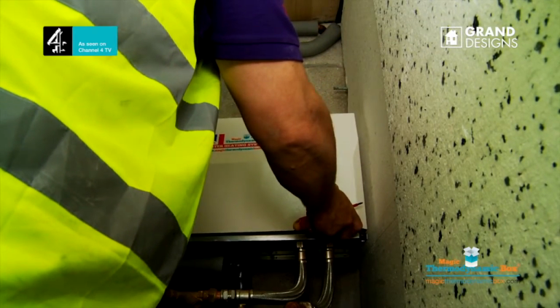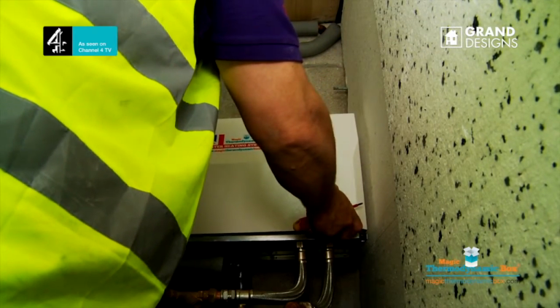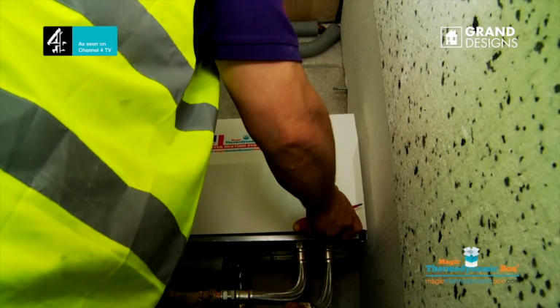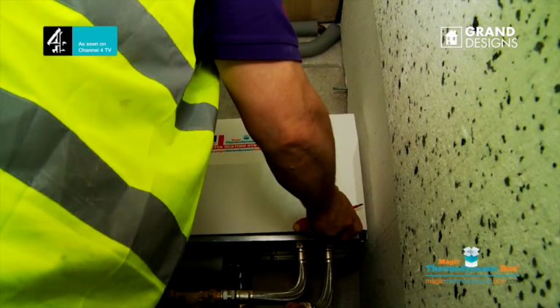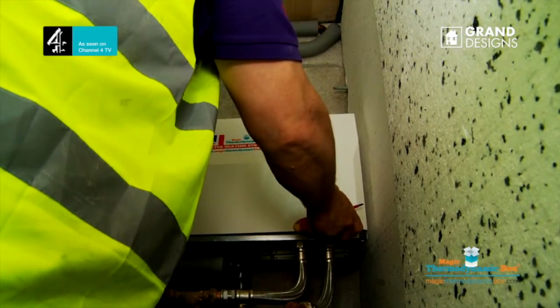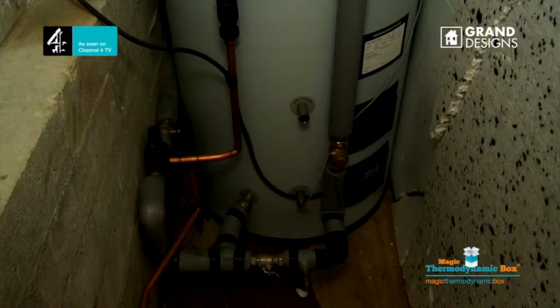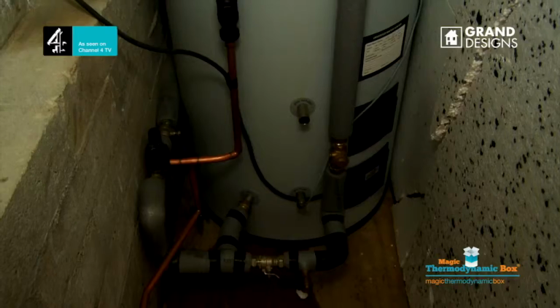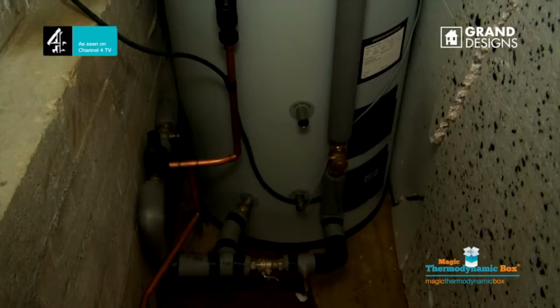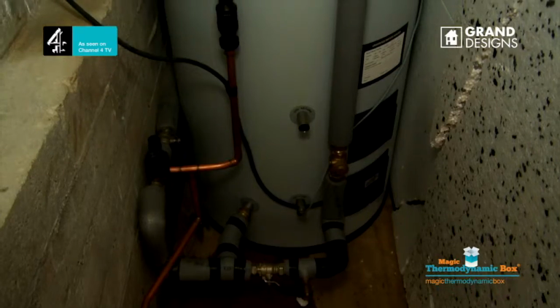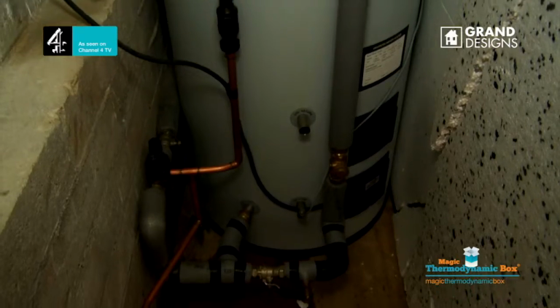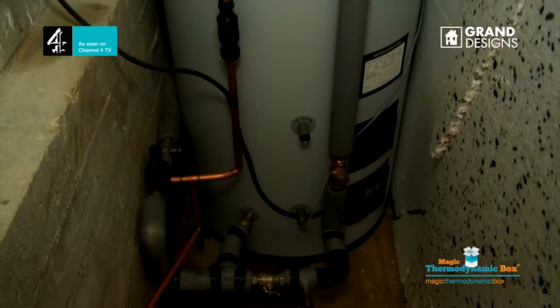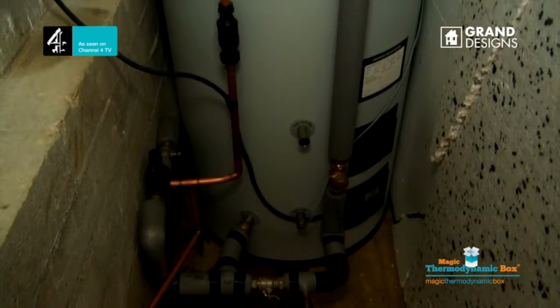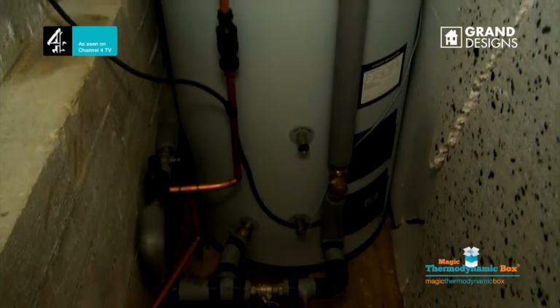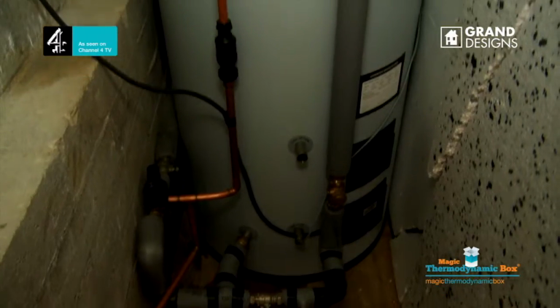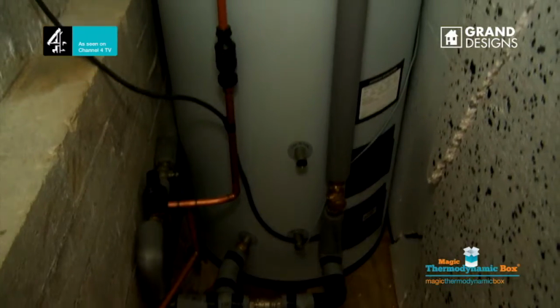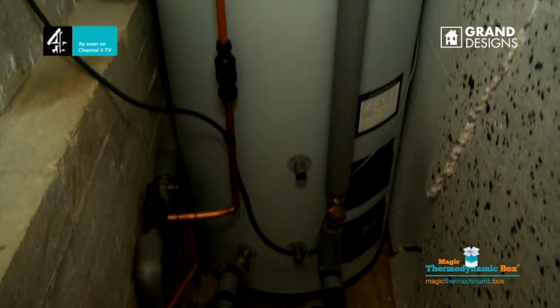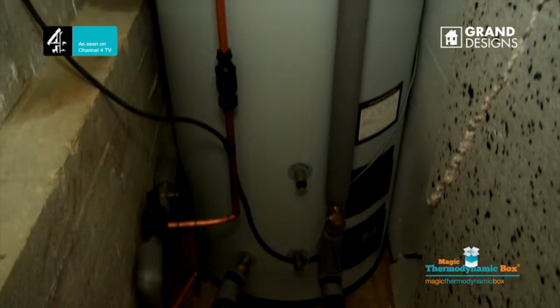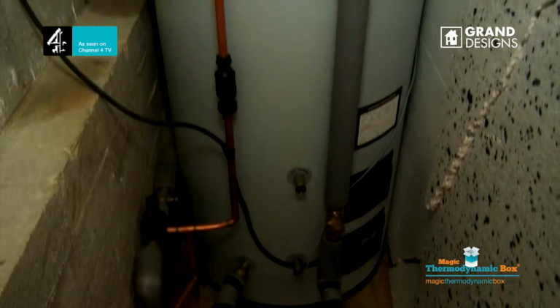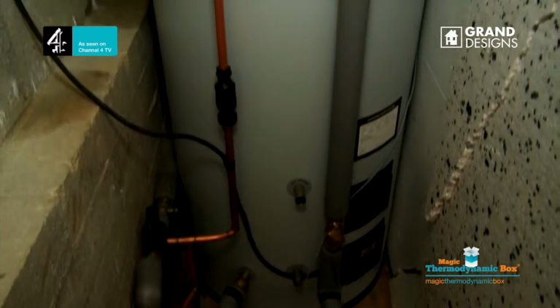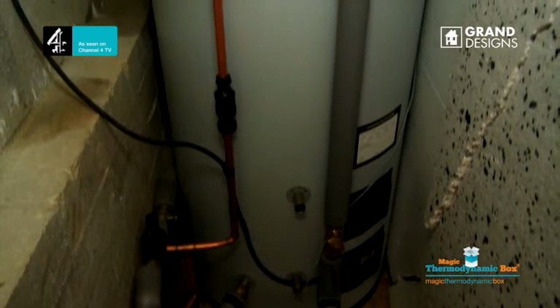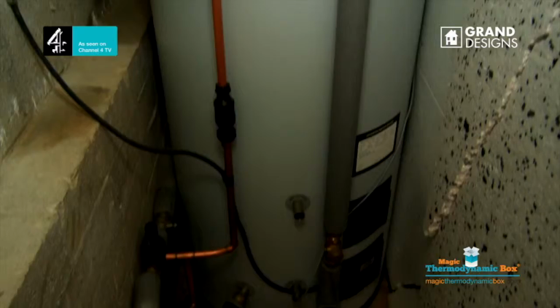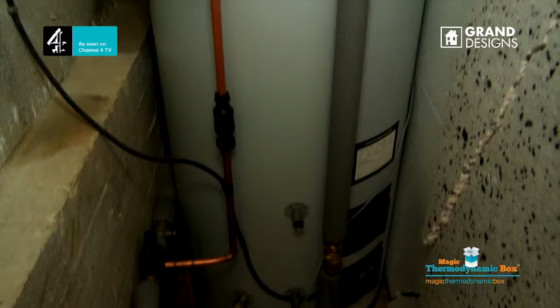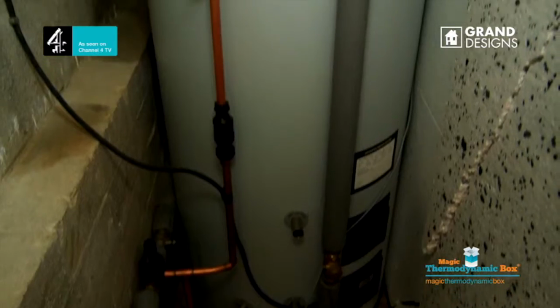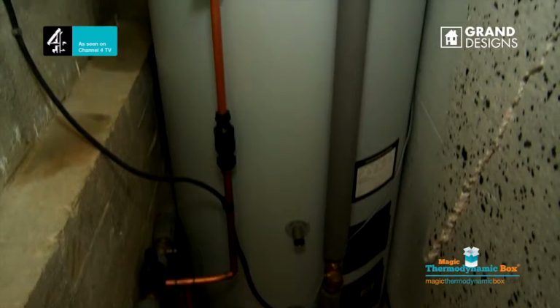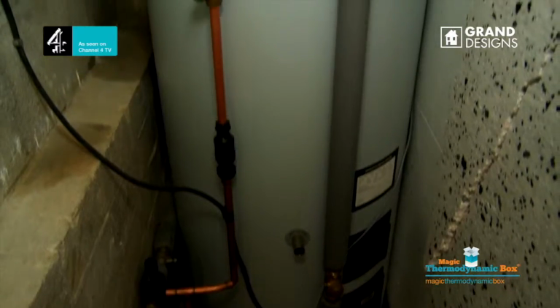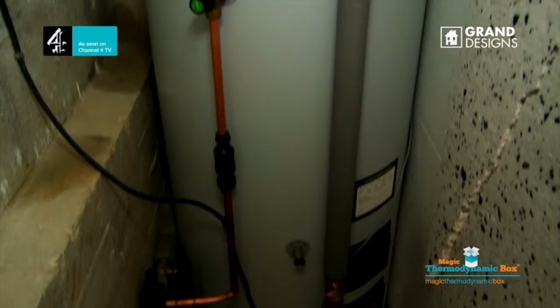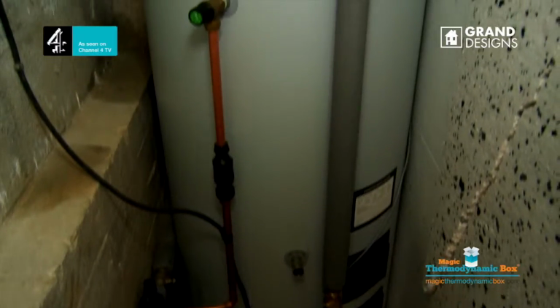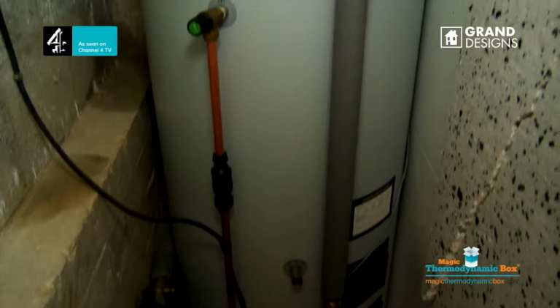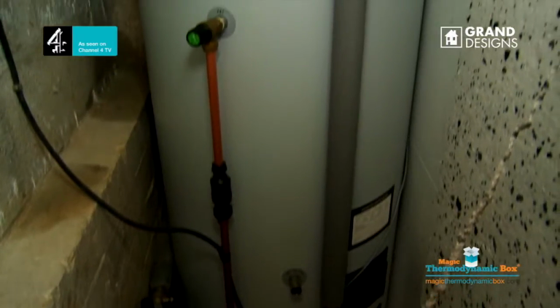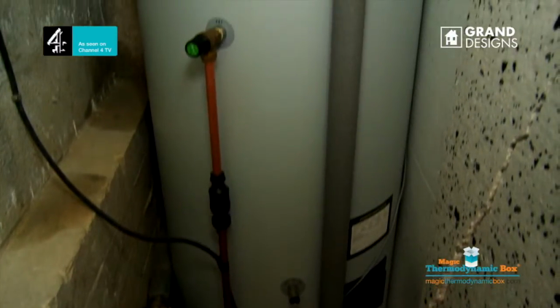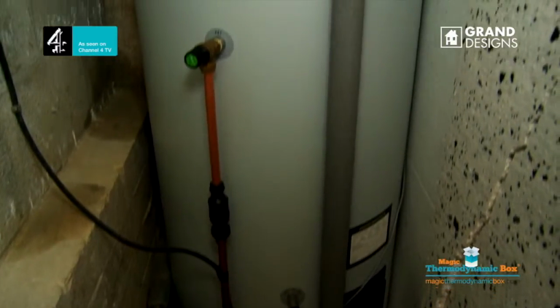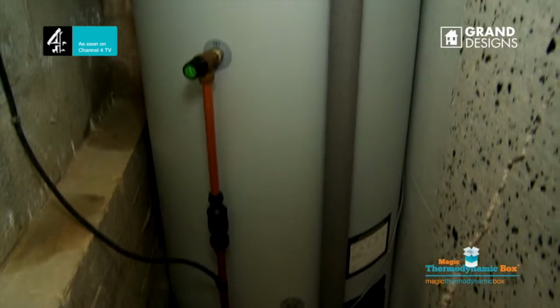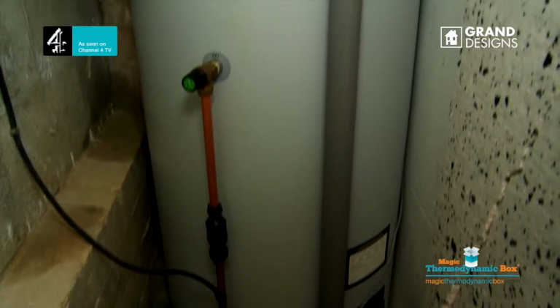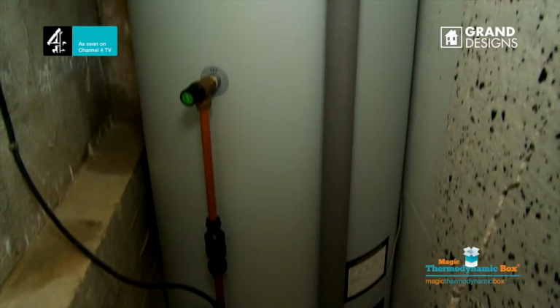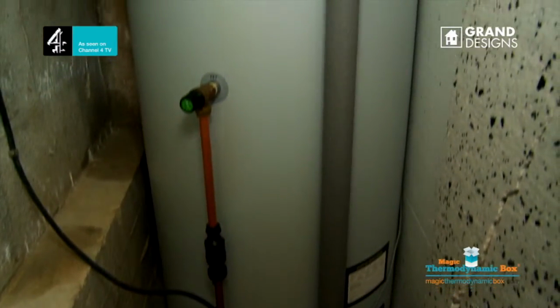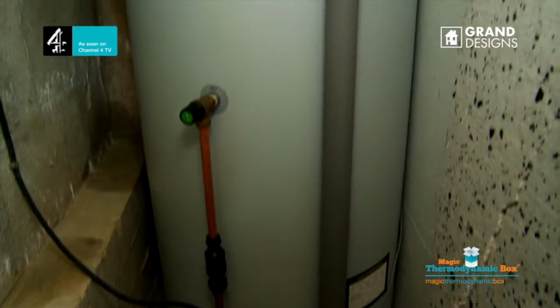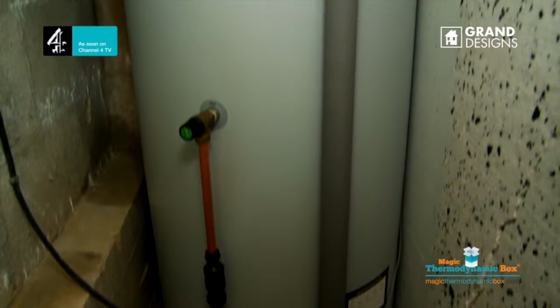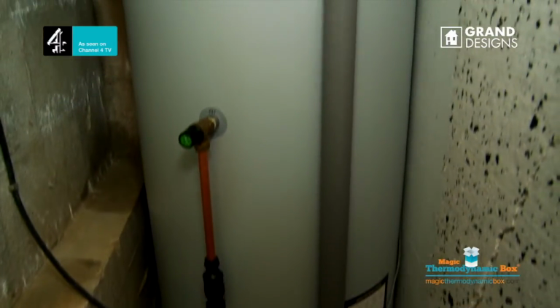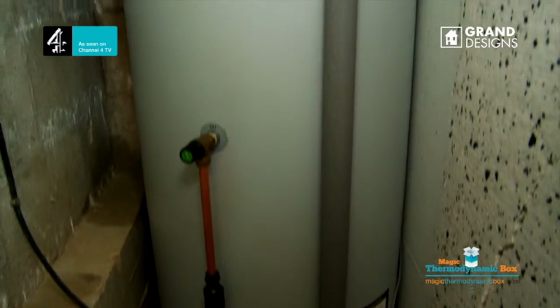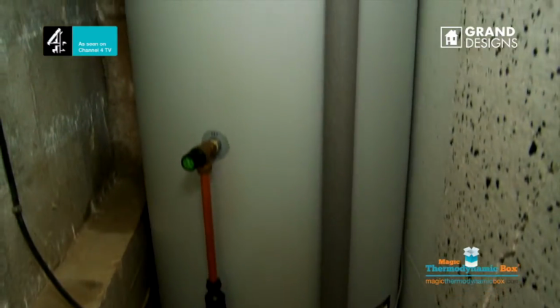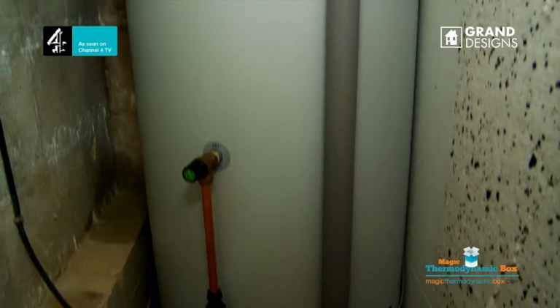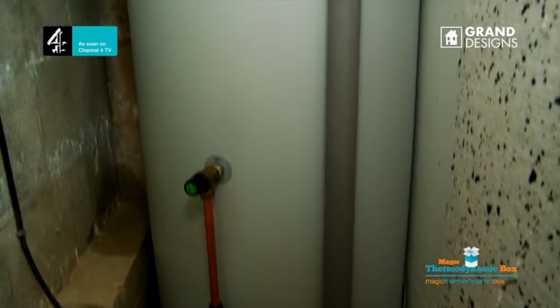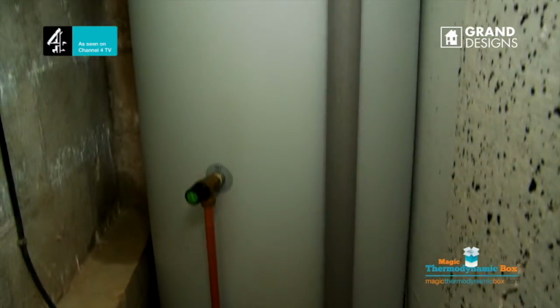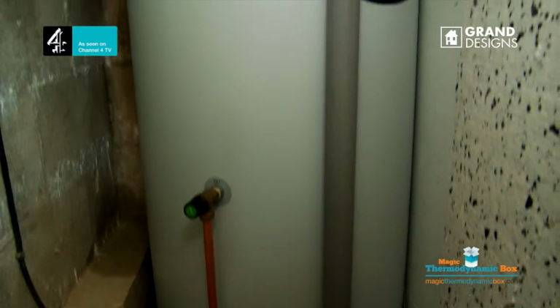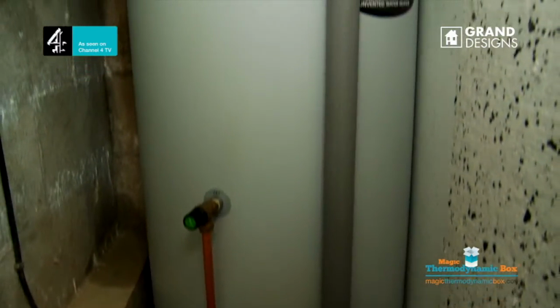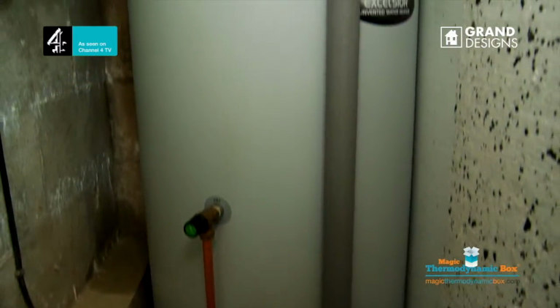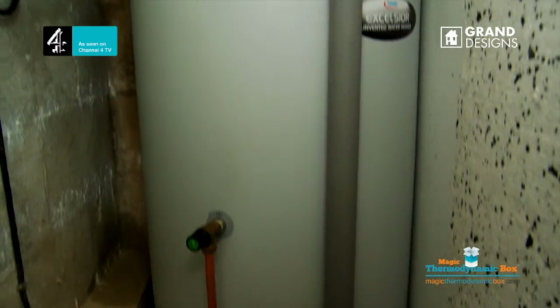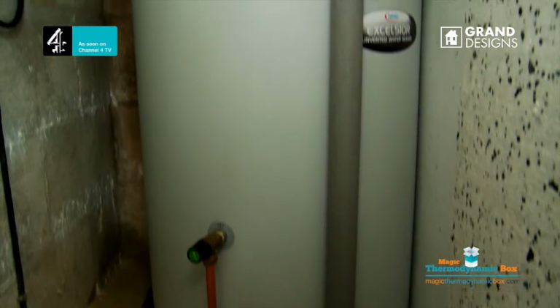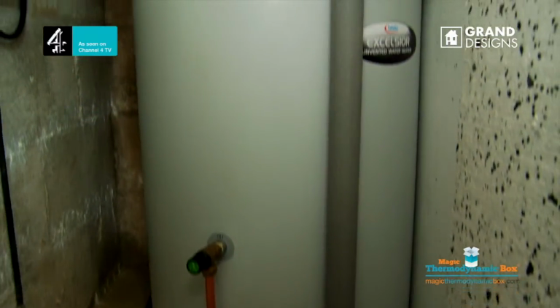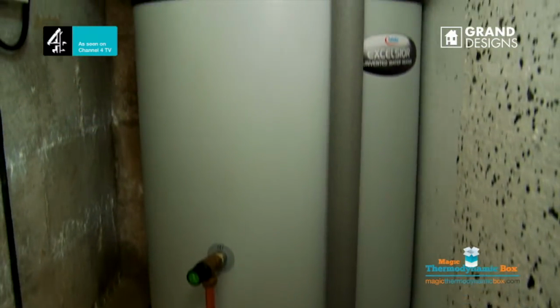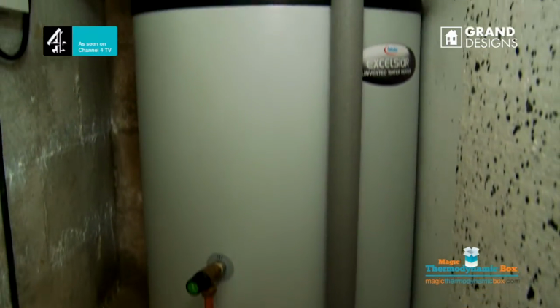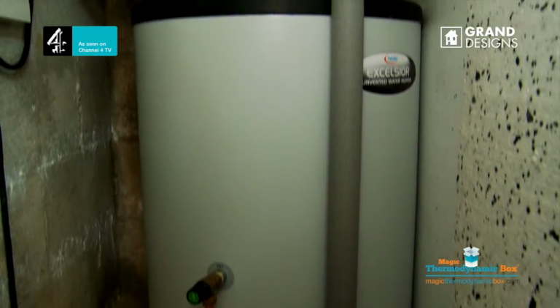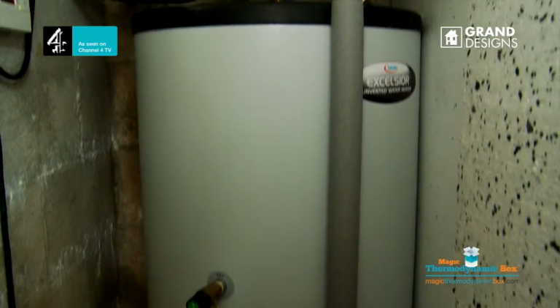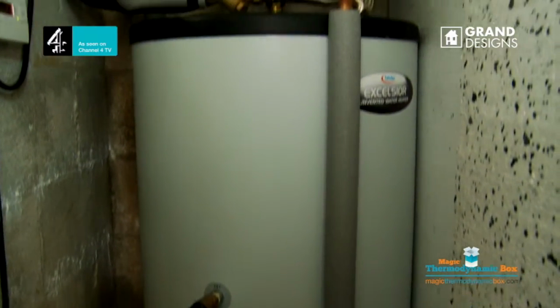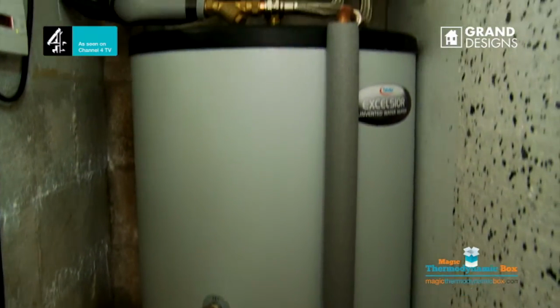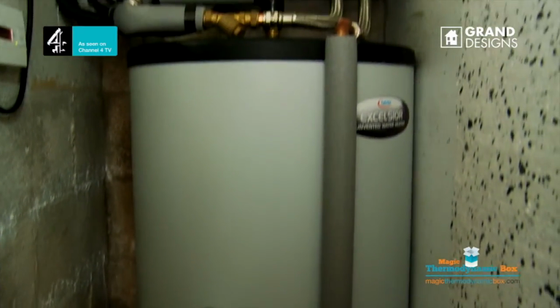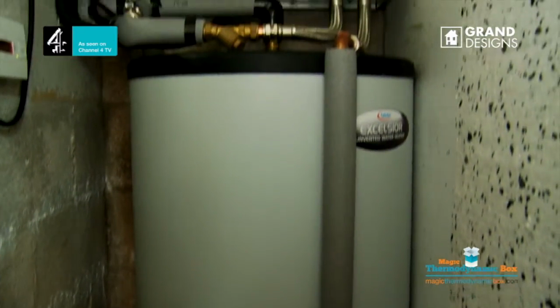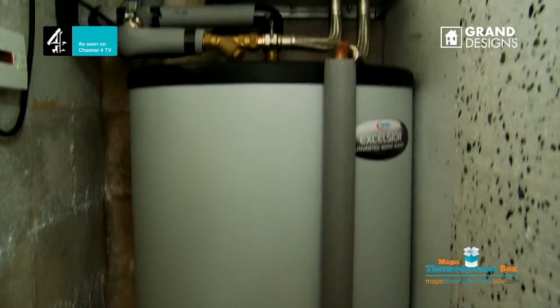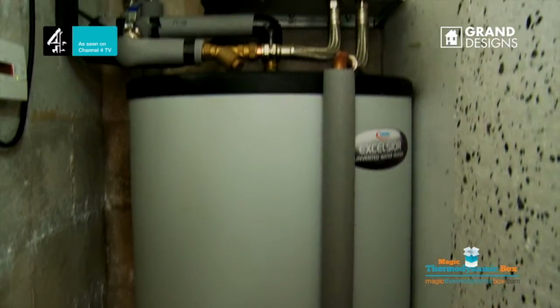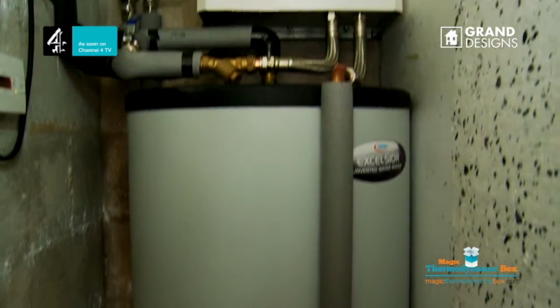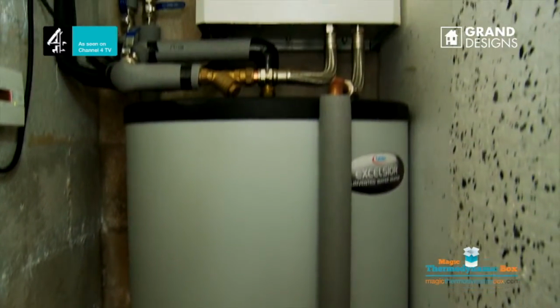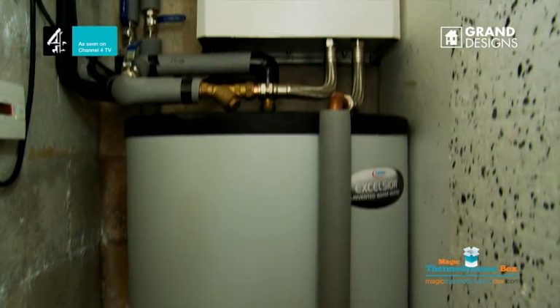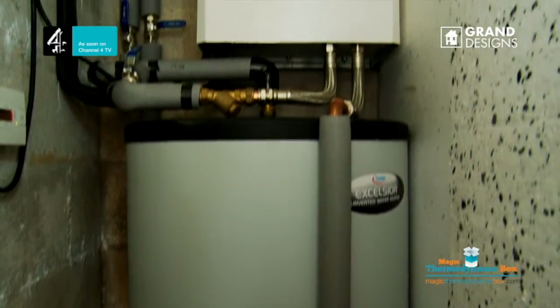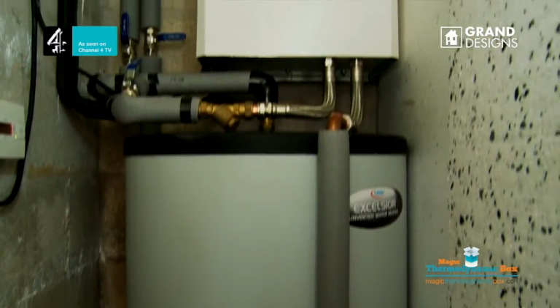The Little Magic box retrofits to an existing cylinder as a compact unit that simply connects the cold feed in and the hot feed out, which means minimal disruption to the homeowner.